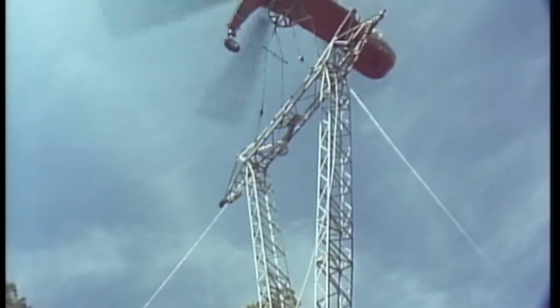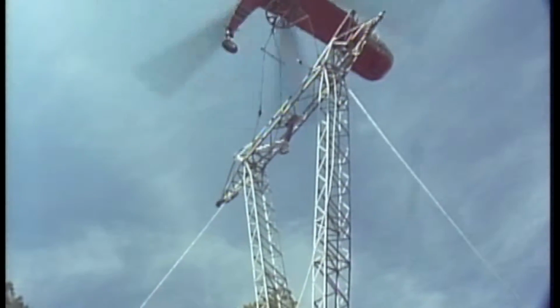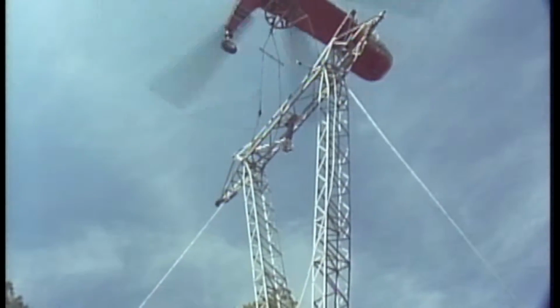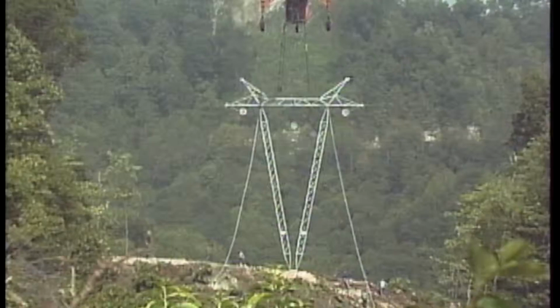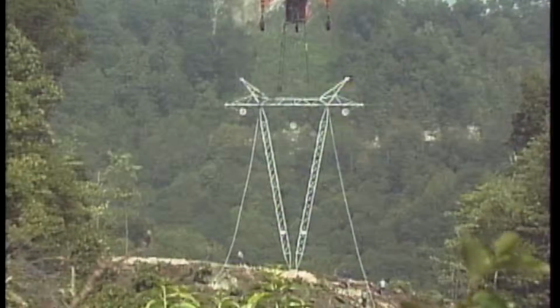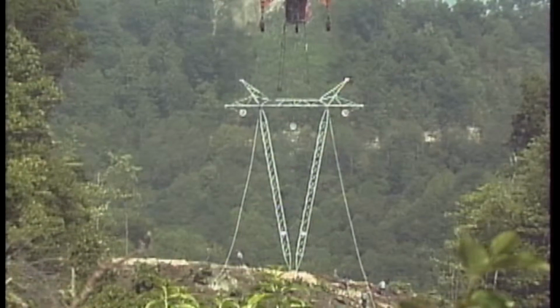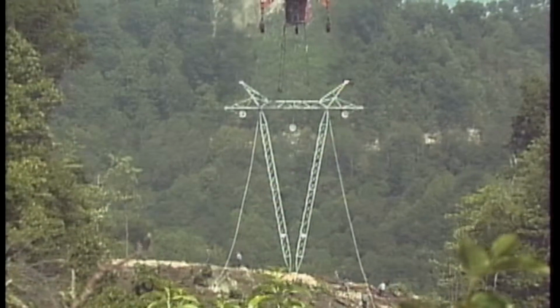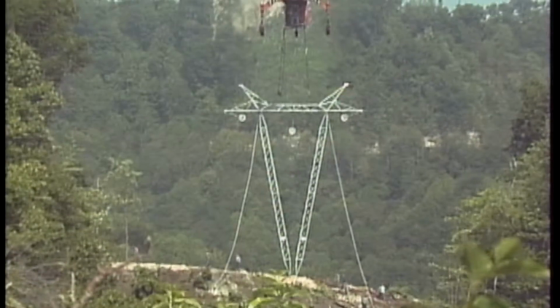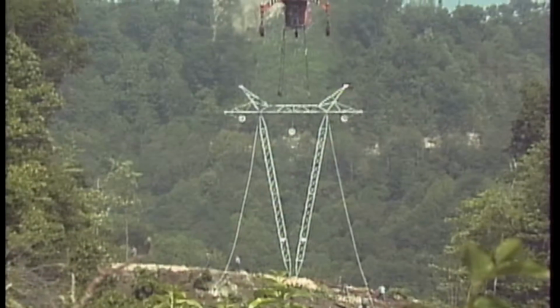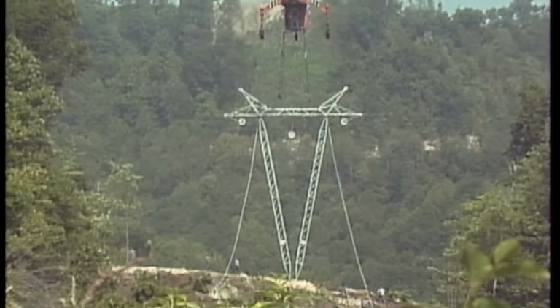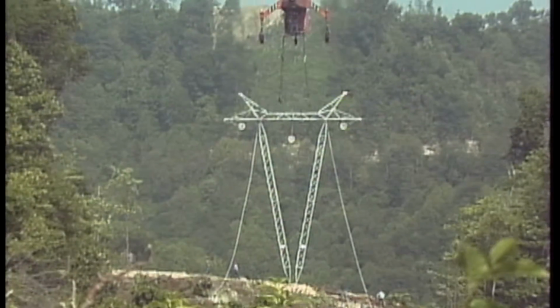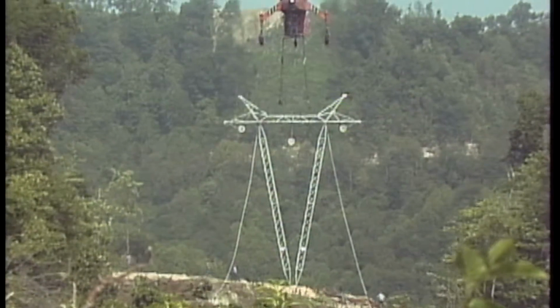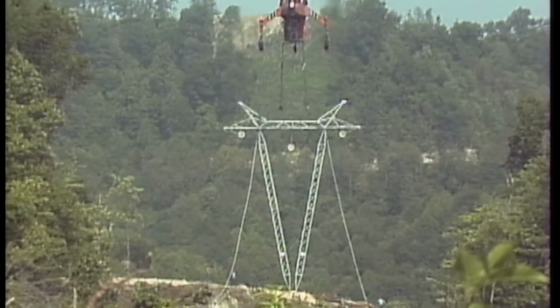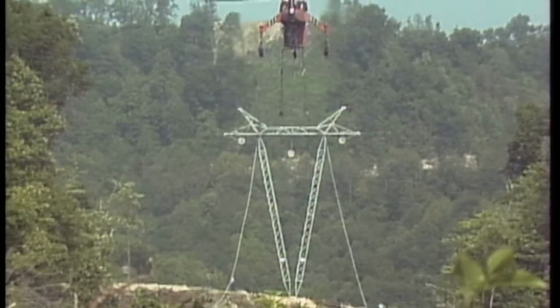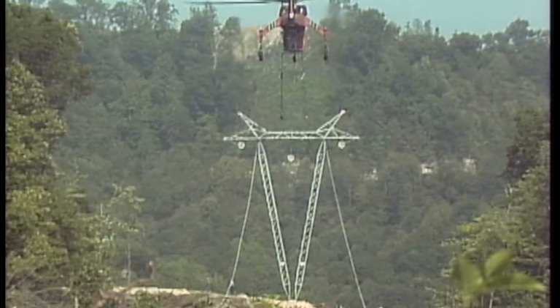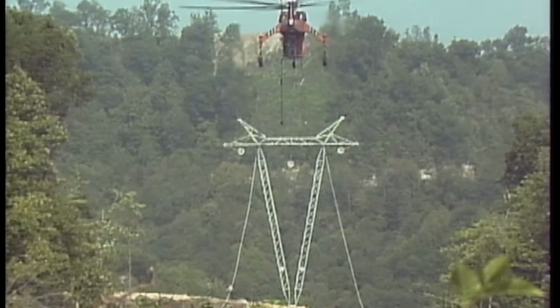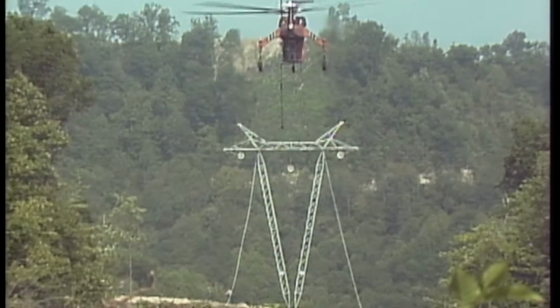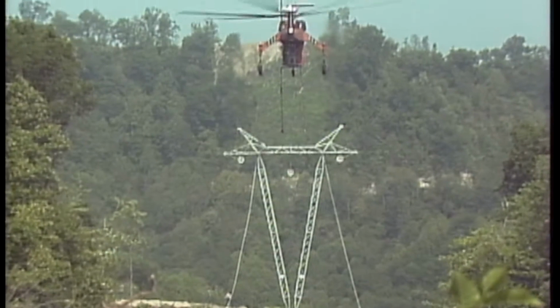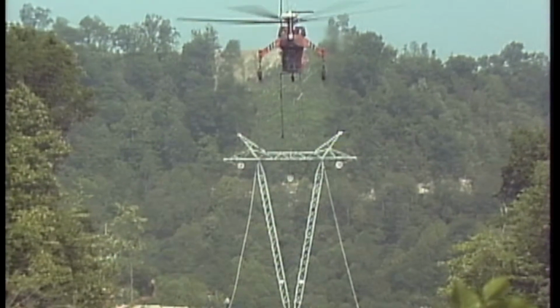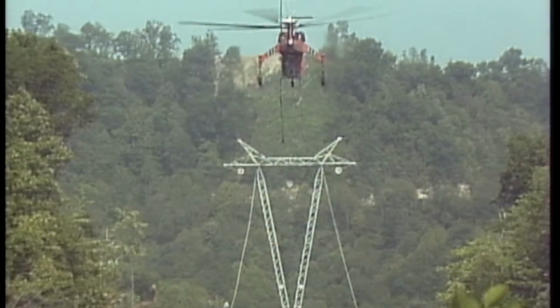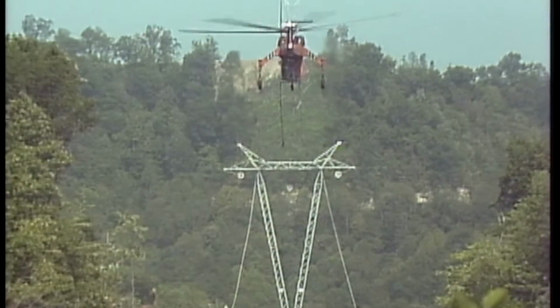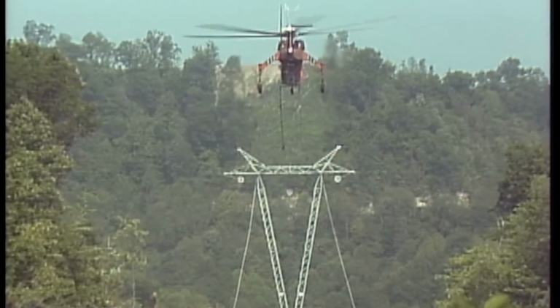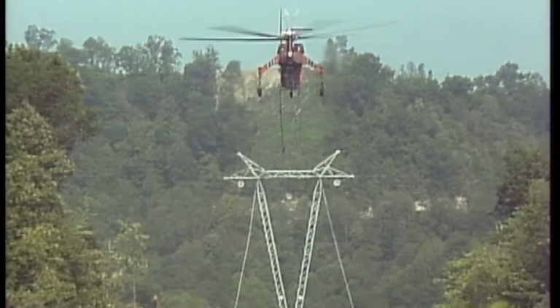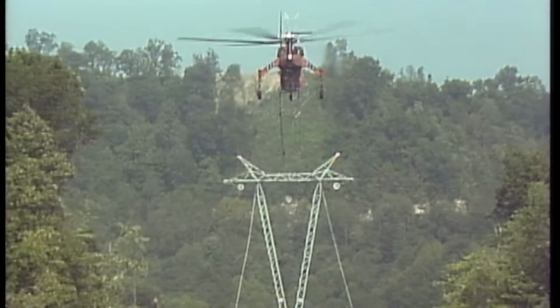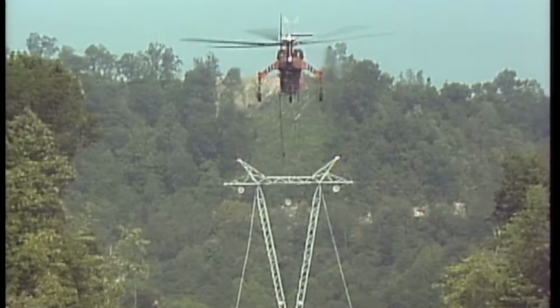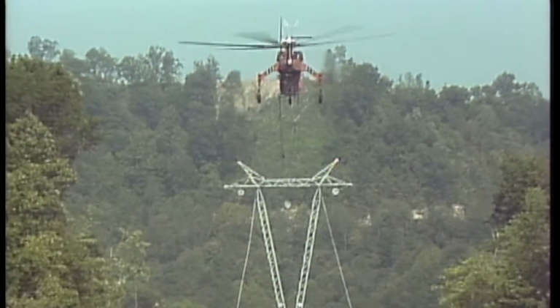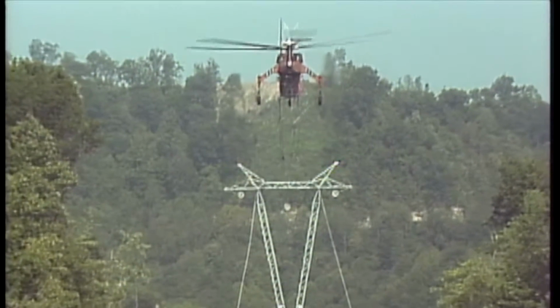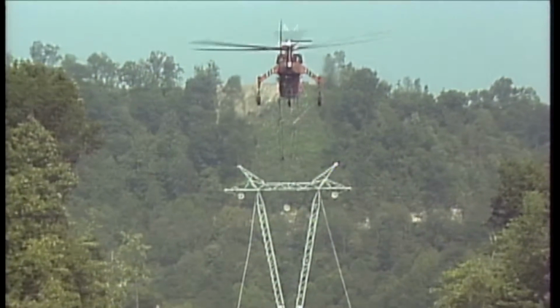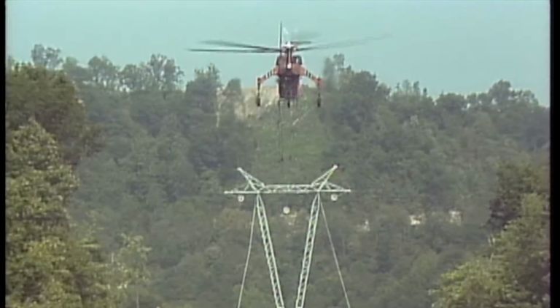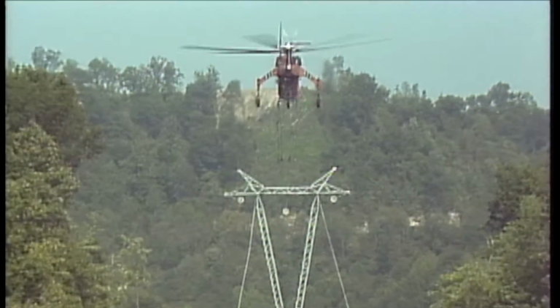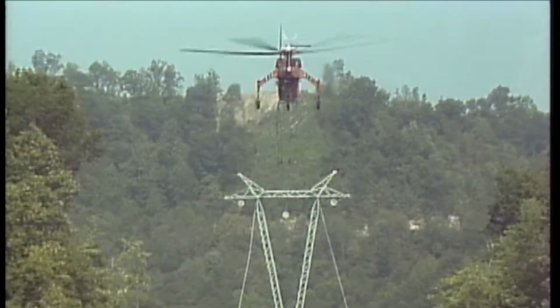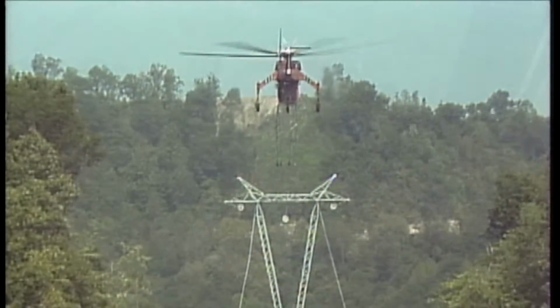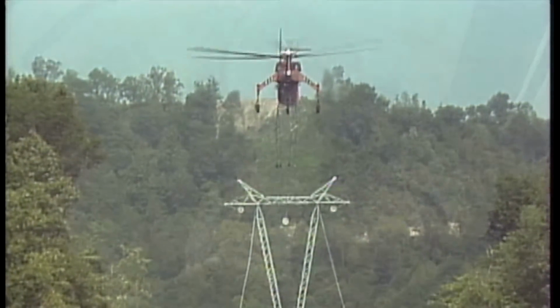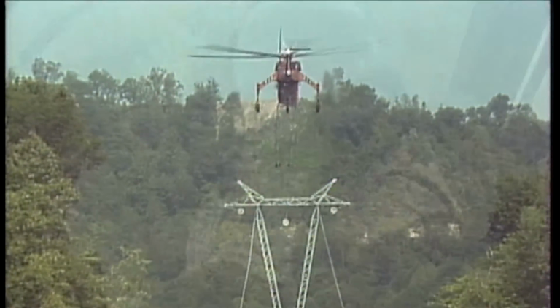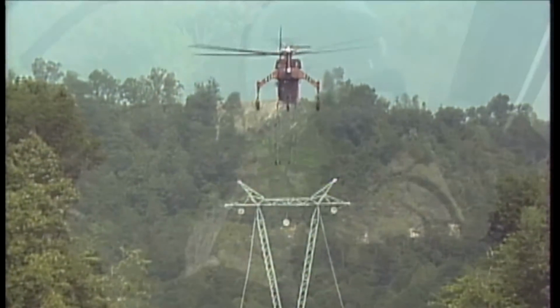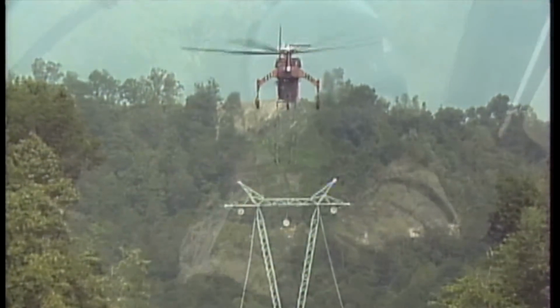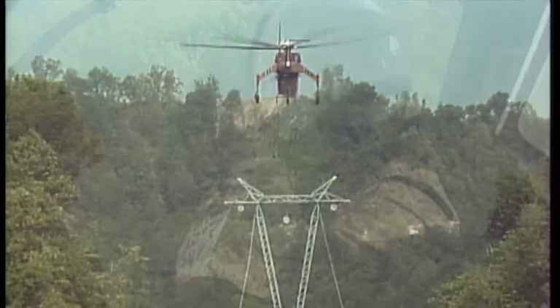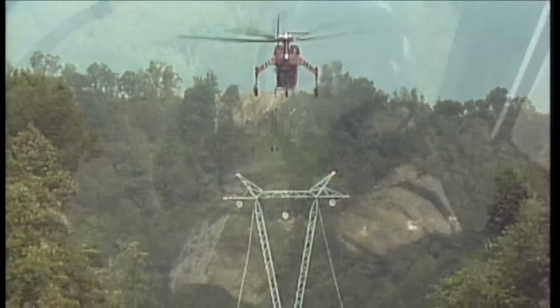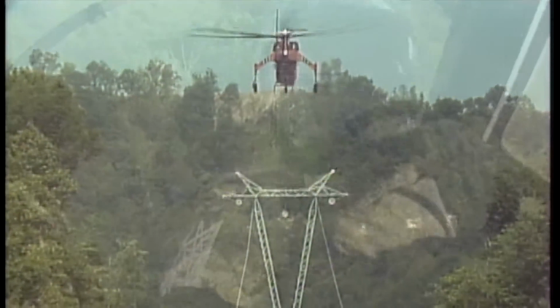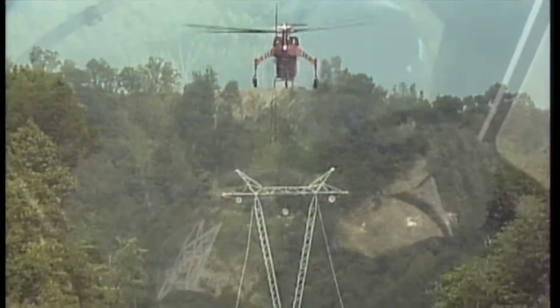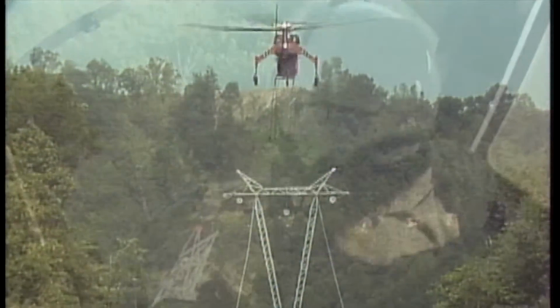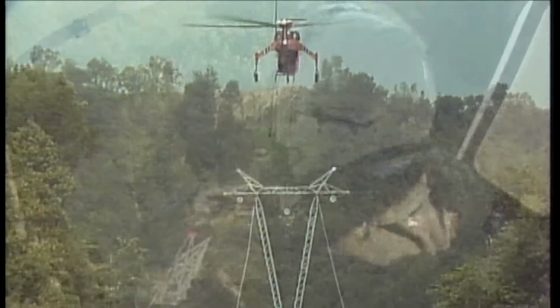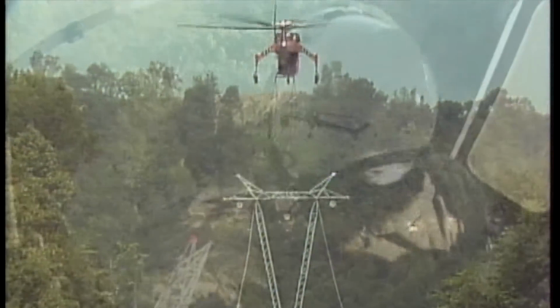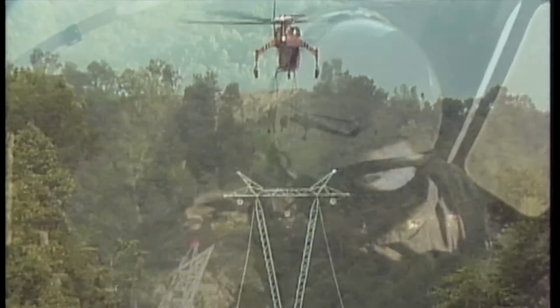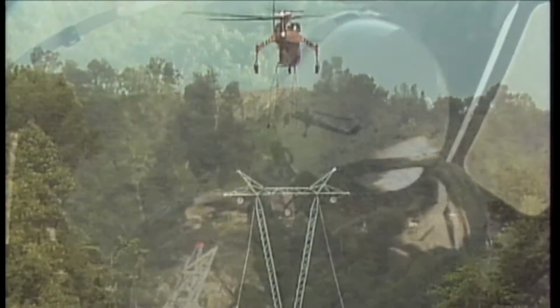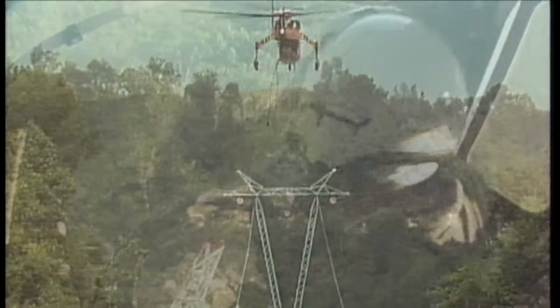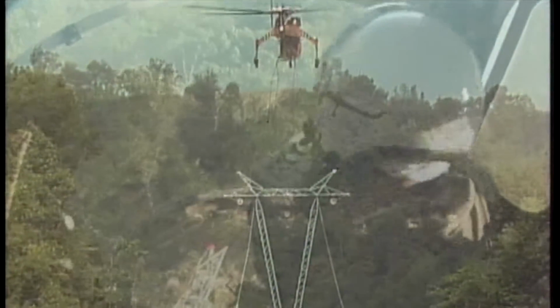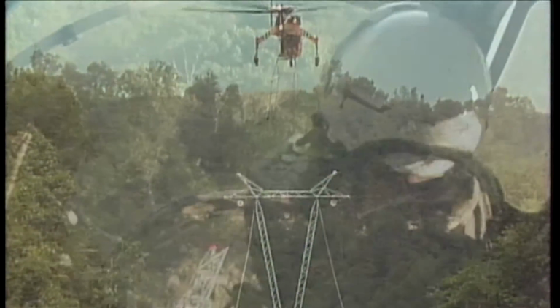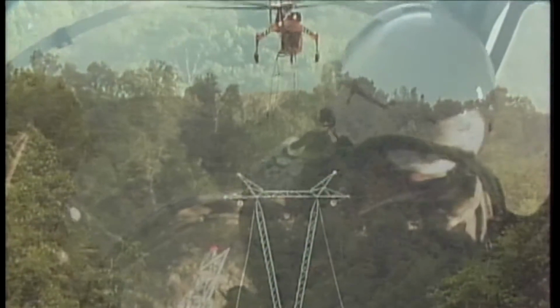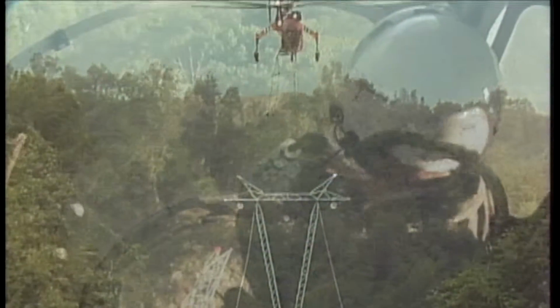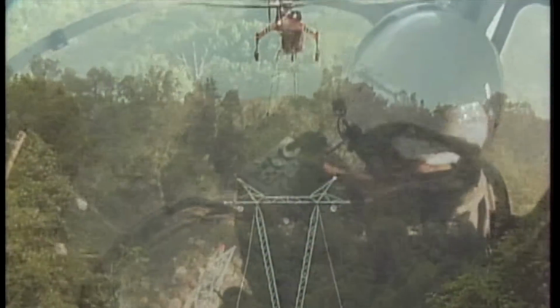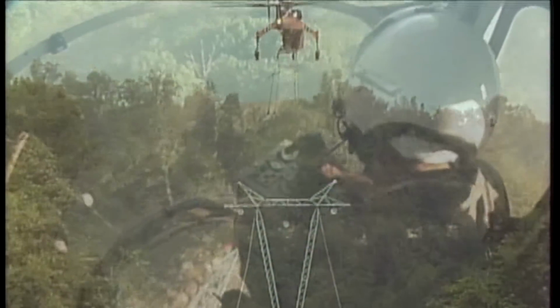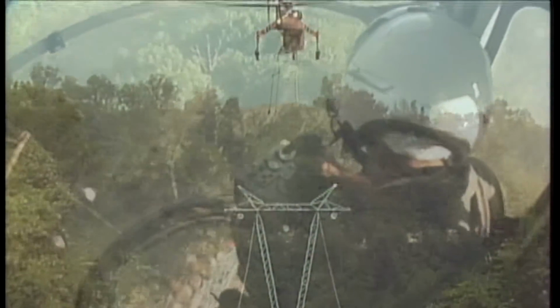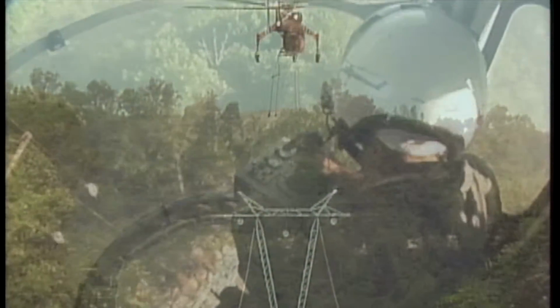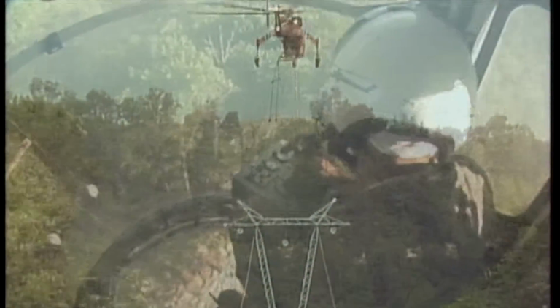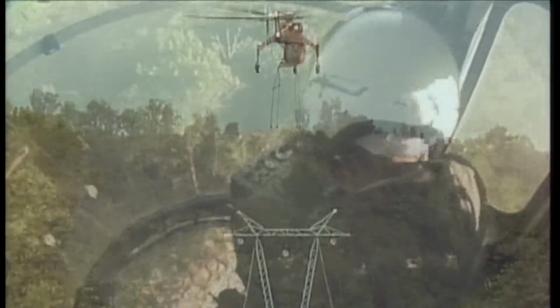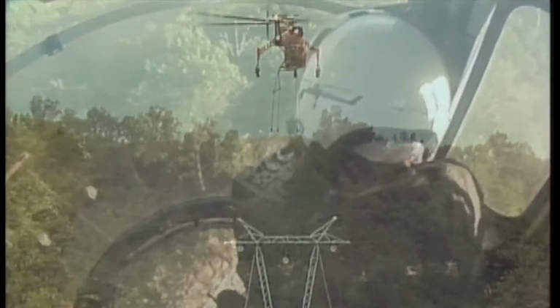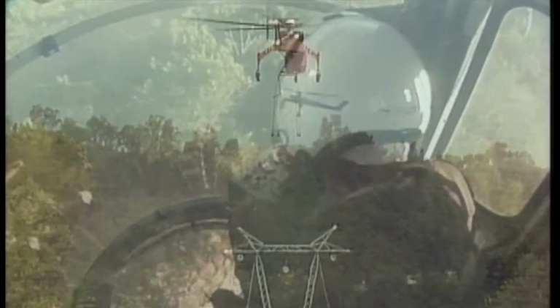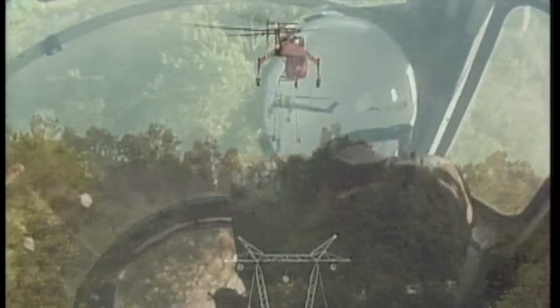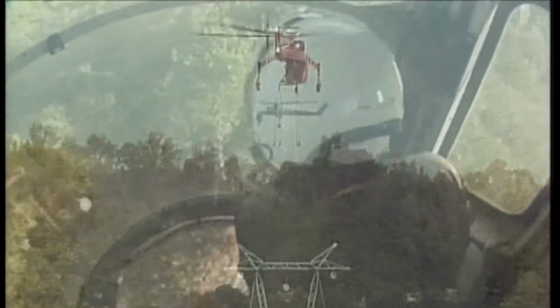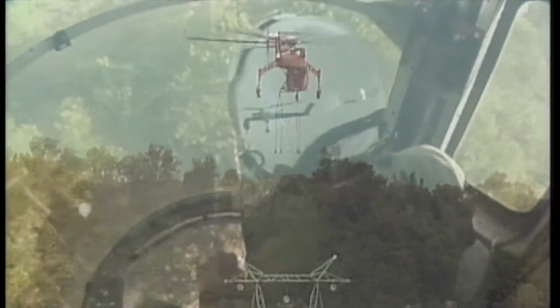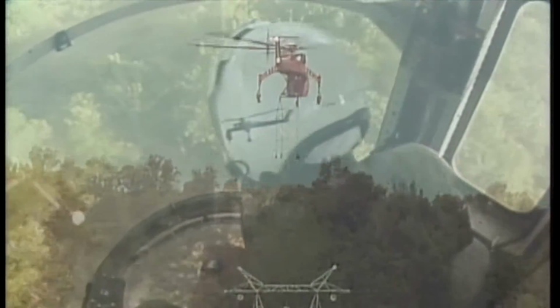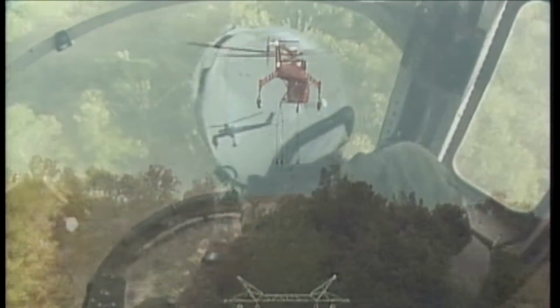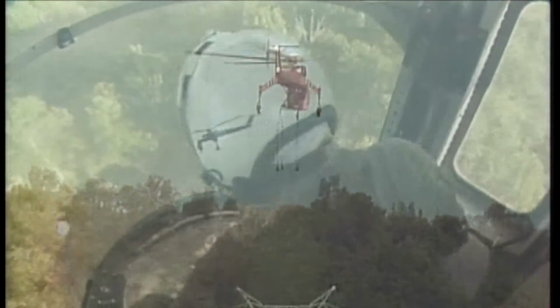When the last of the guides is secured, the helicopter crew releases the connecting hooks and the tower stands on its own.